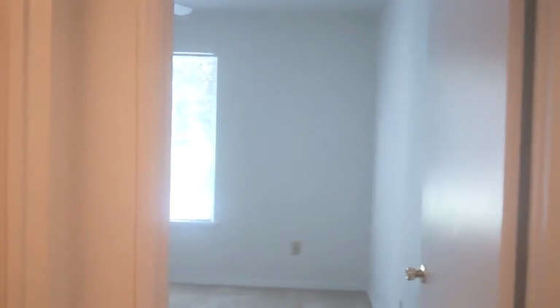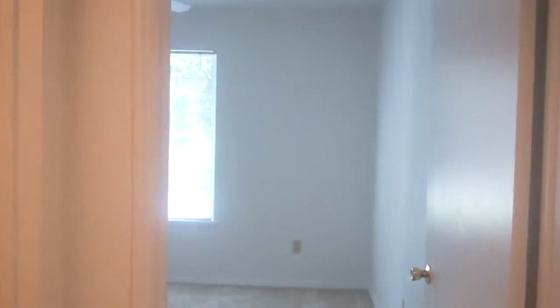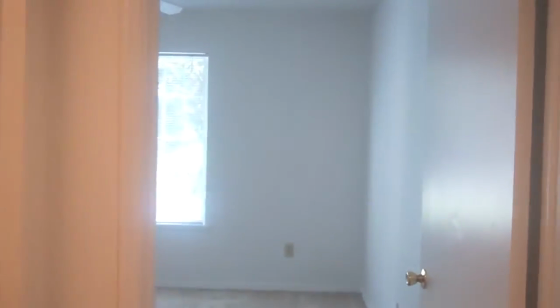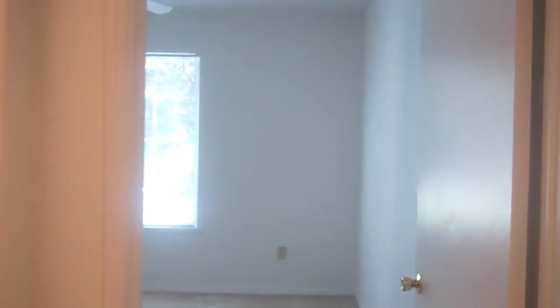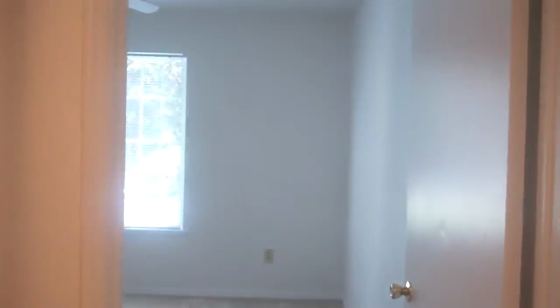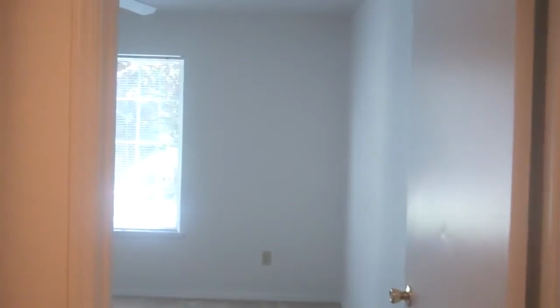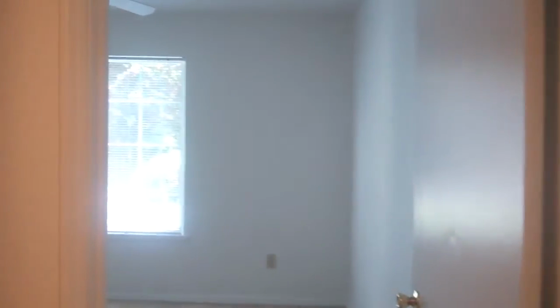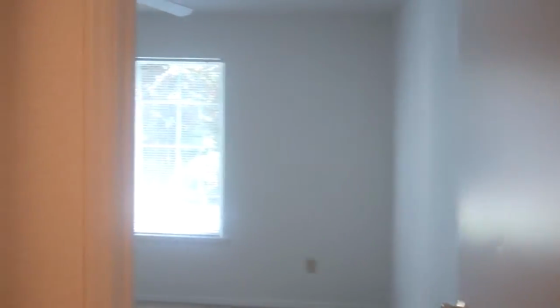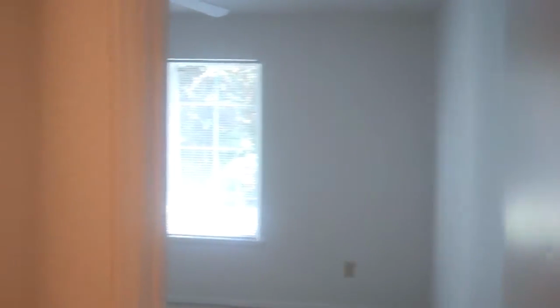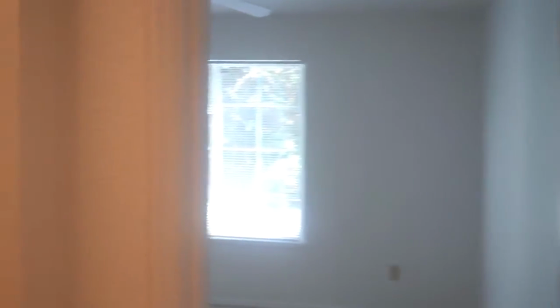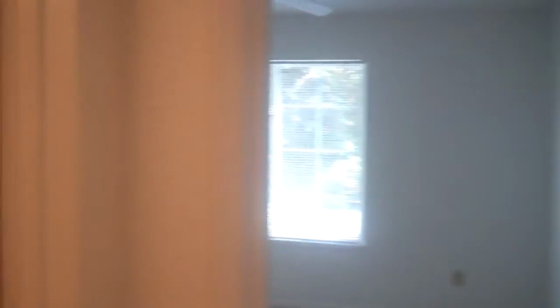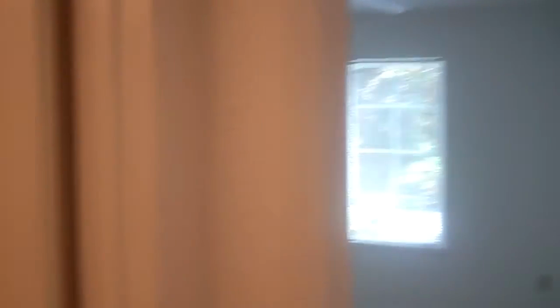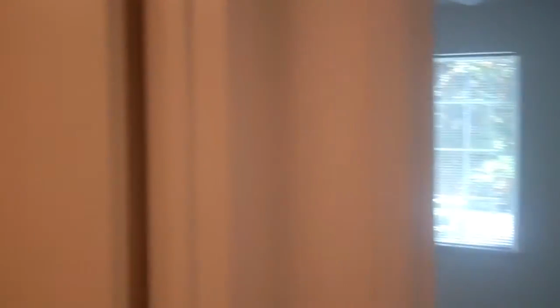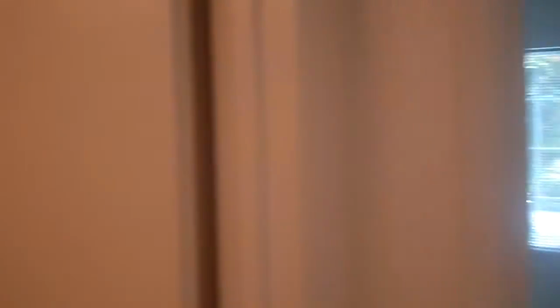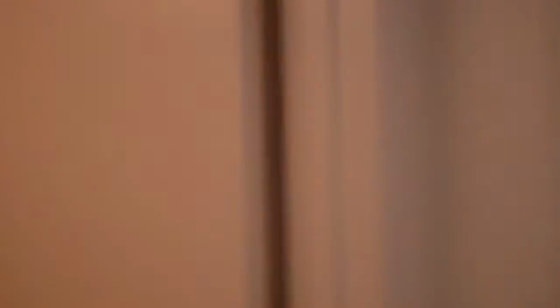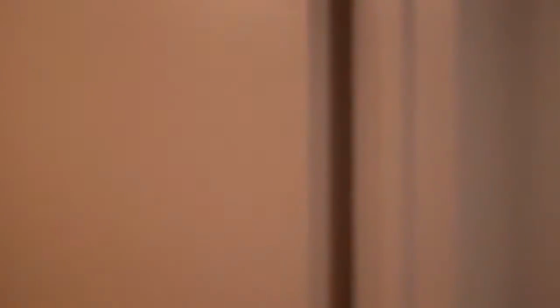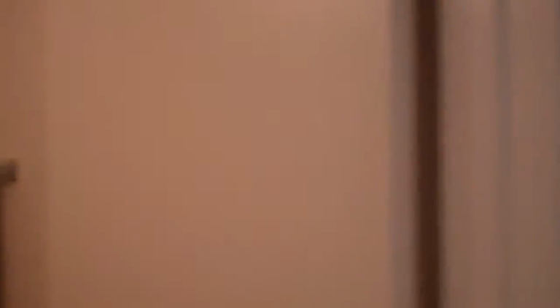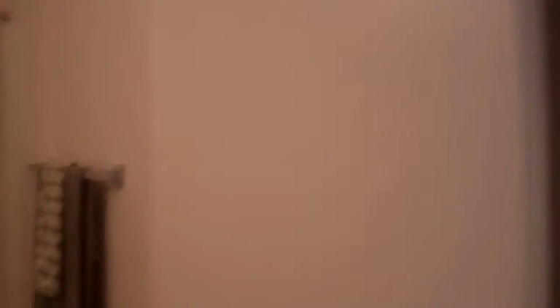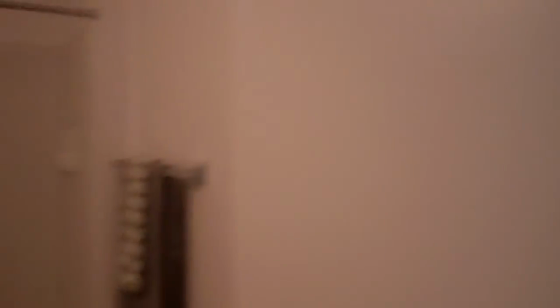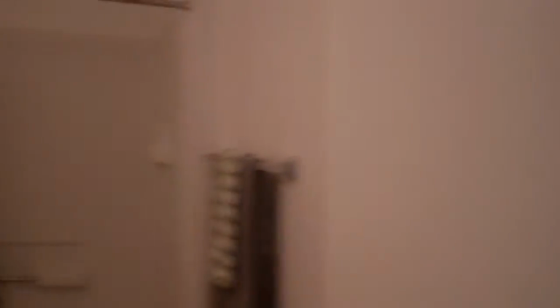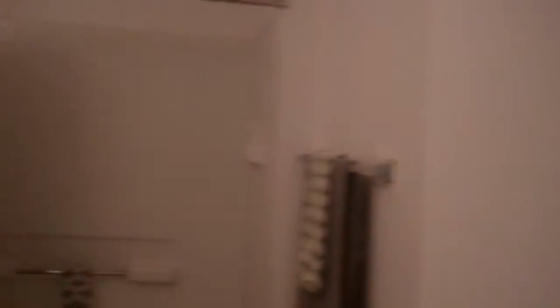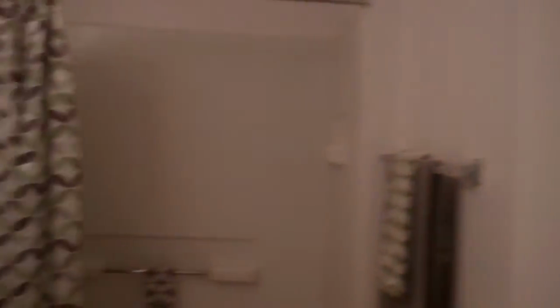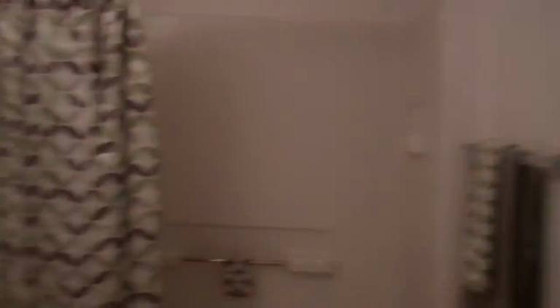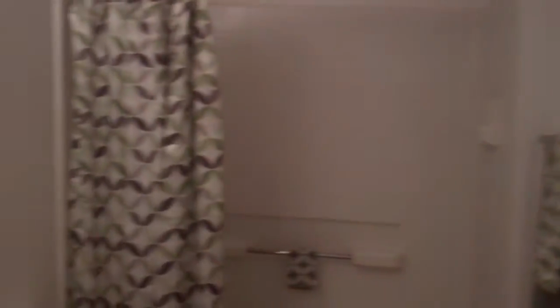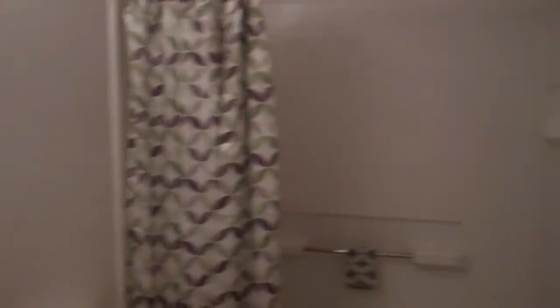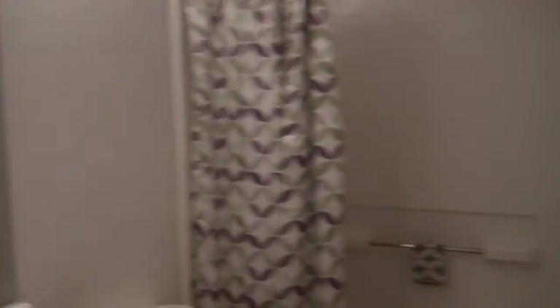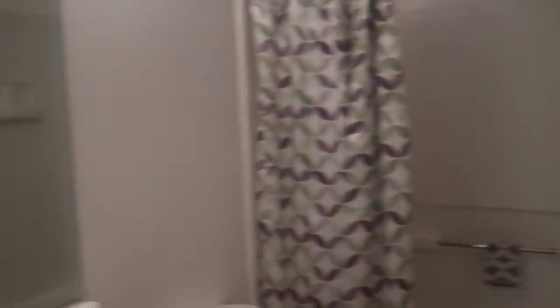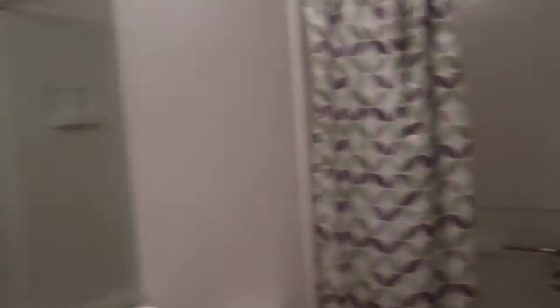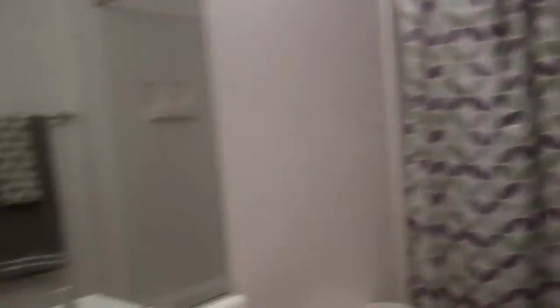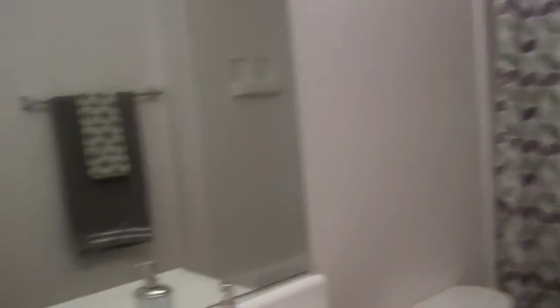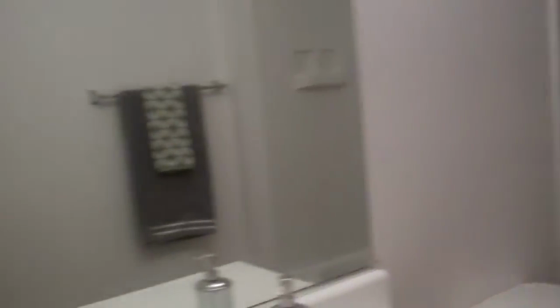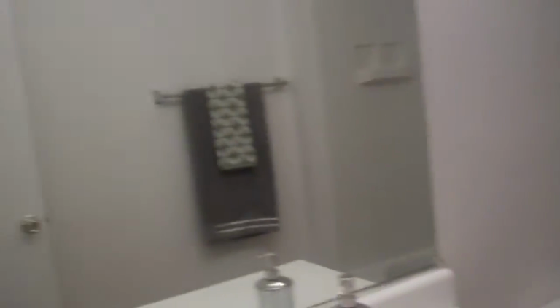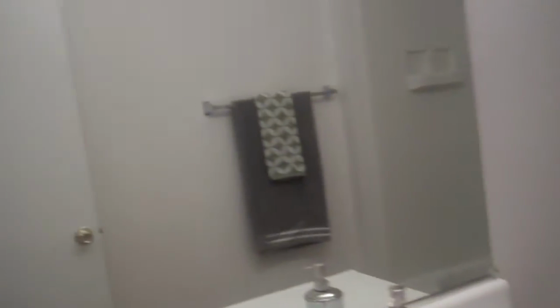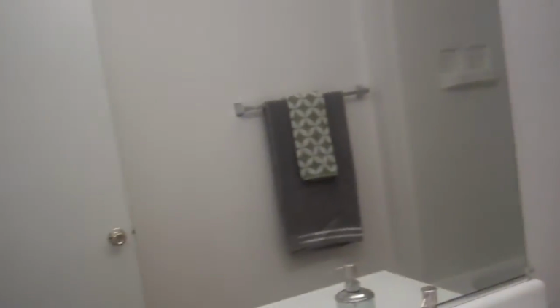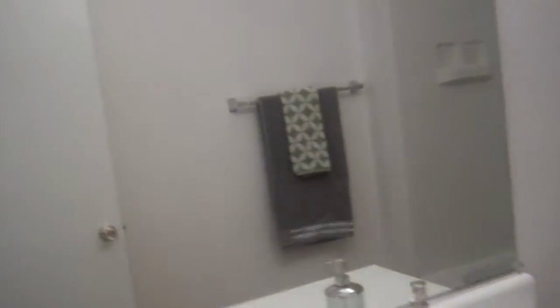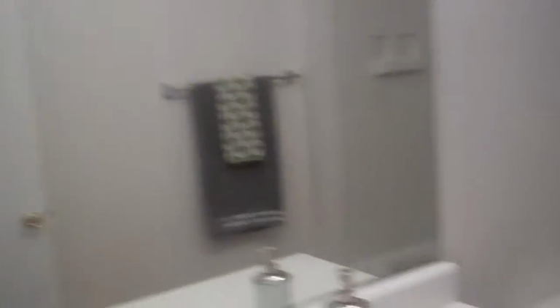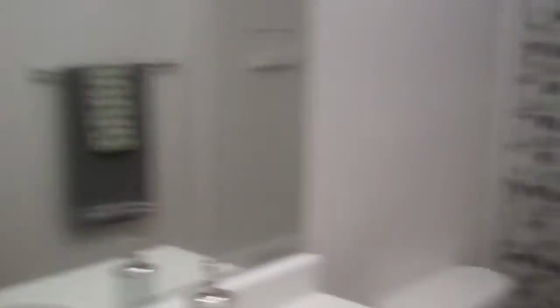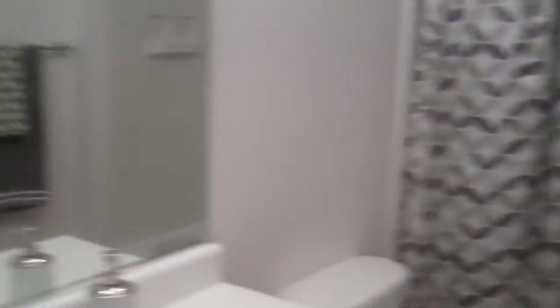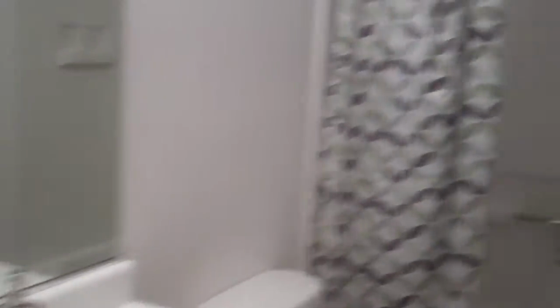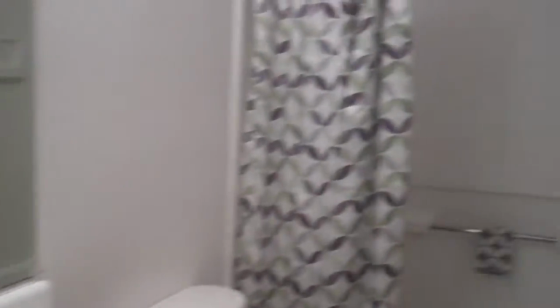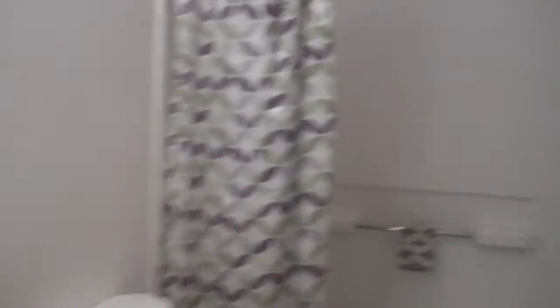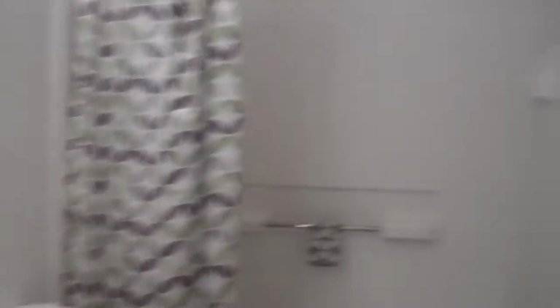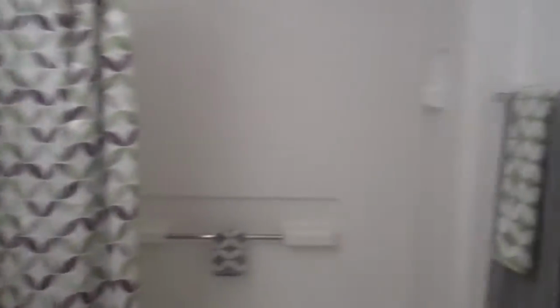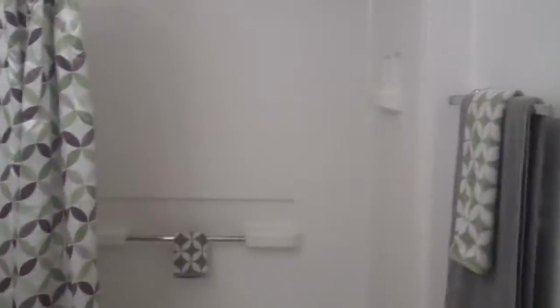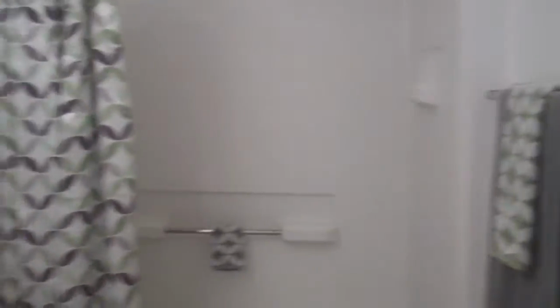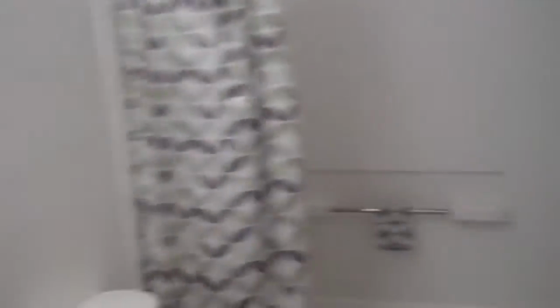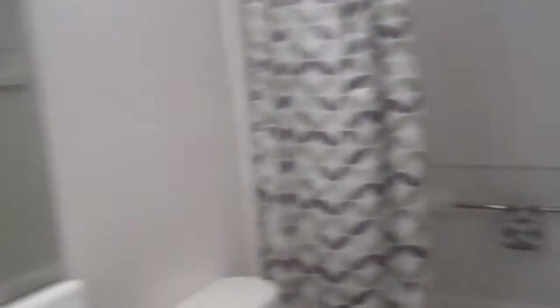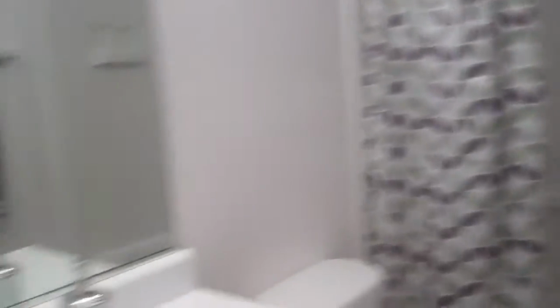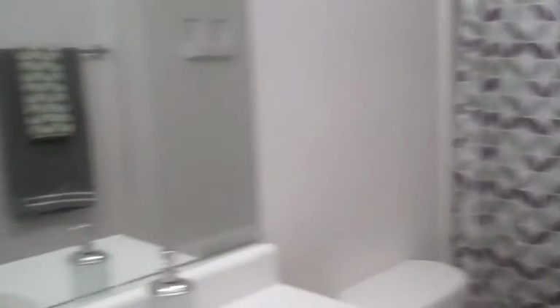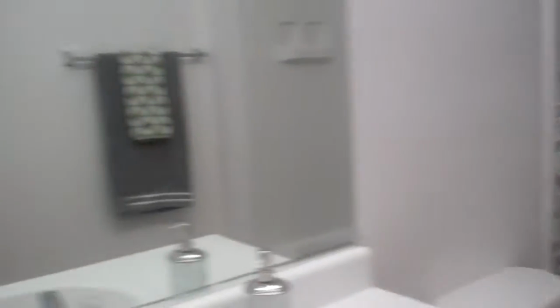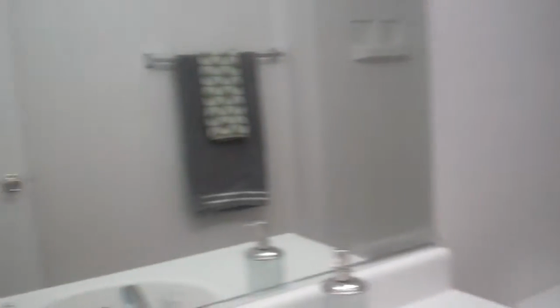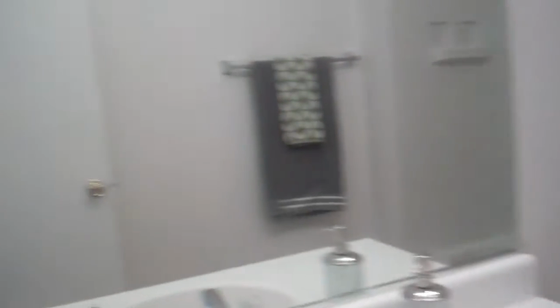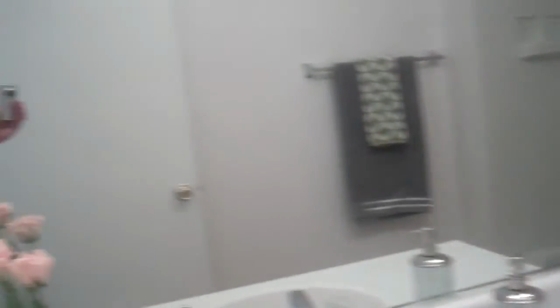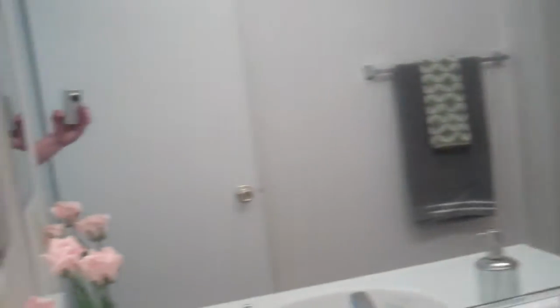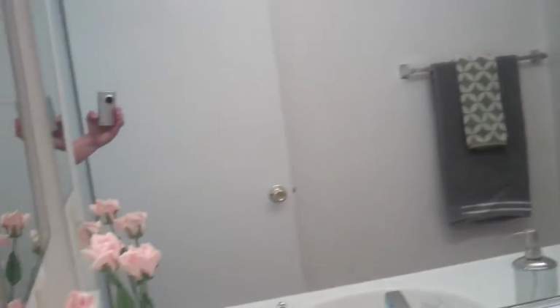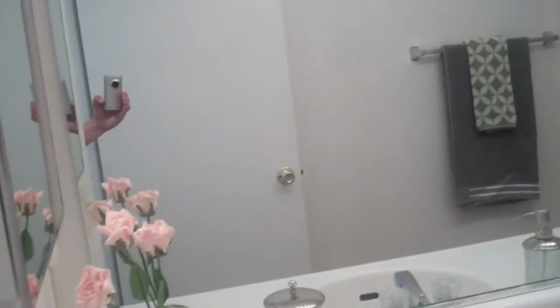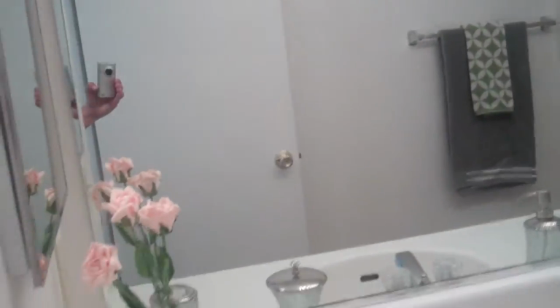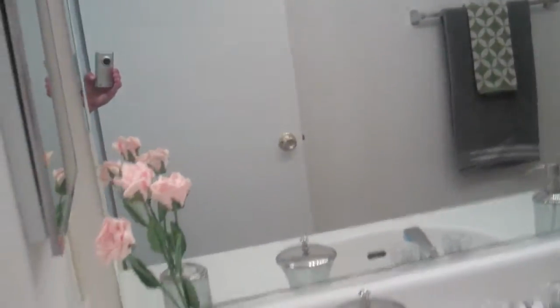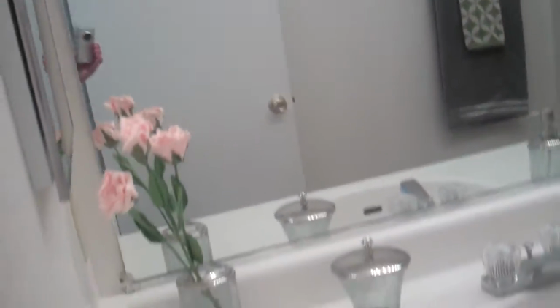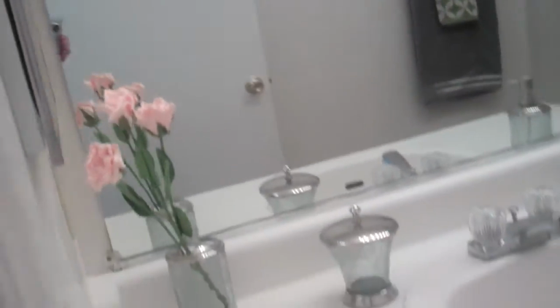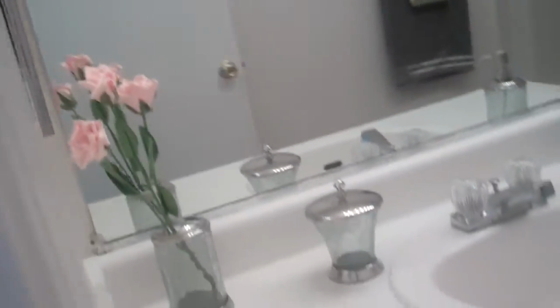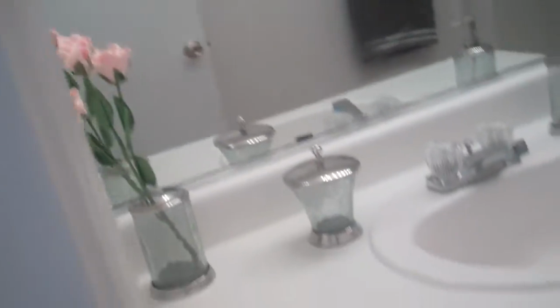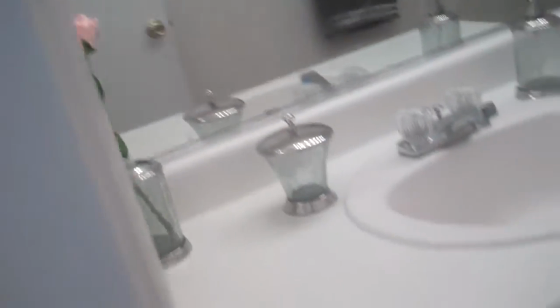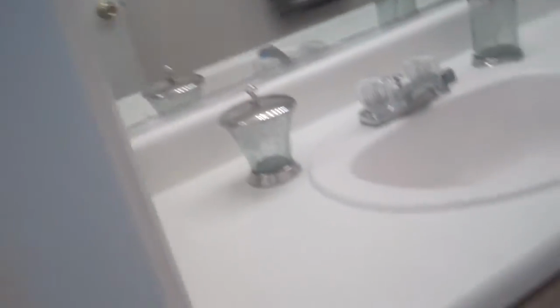Our guest bathroom, which comes with a full-size tub — the perfect place to relax.